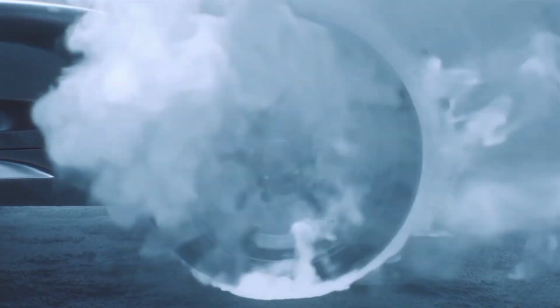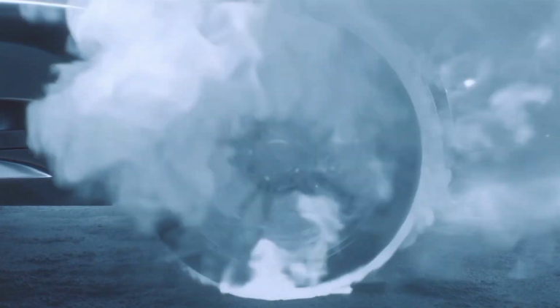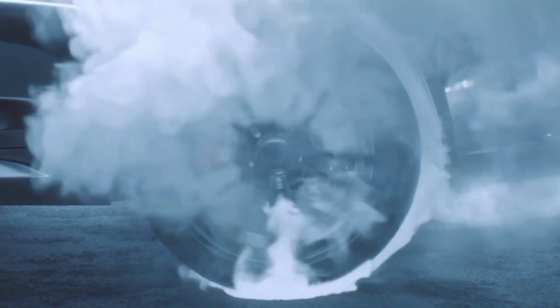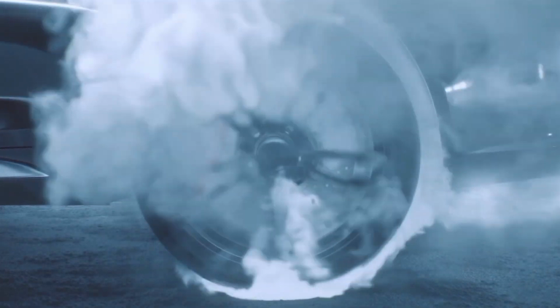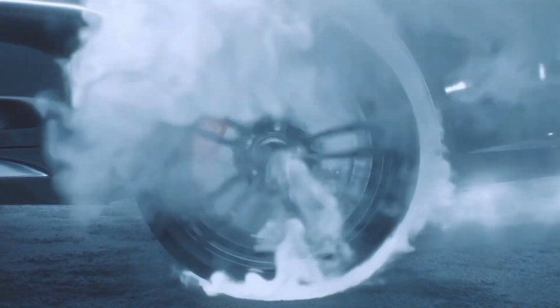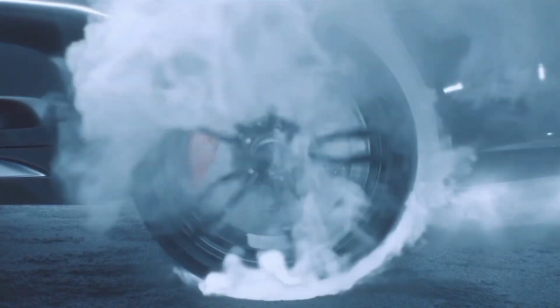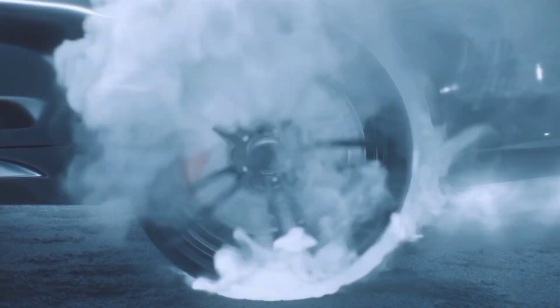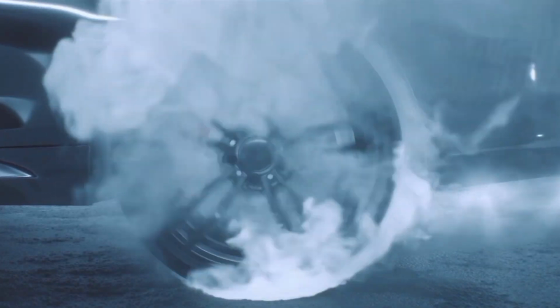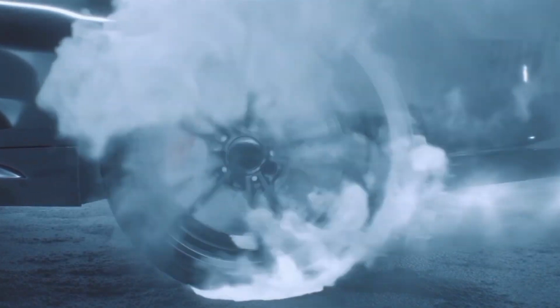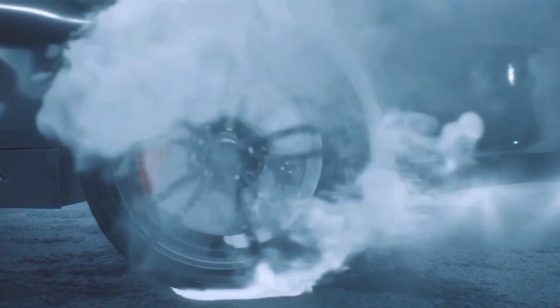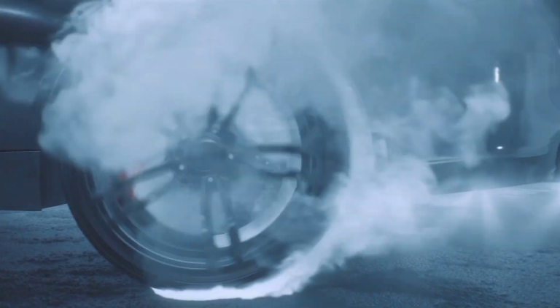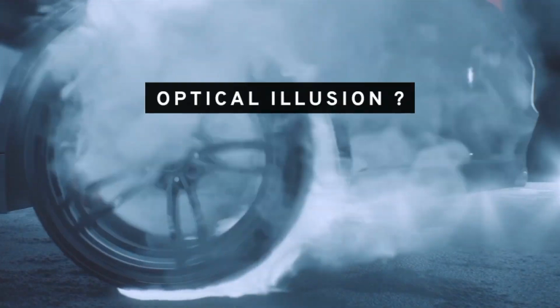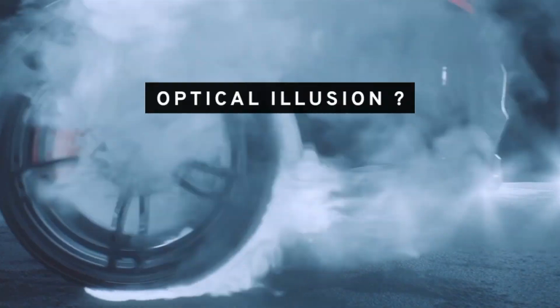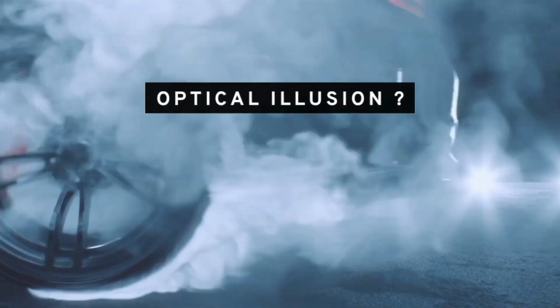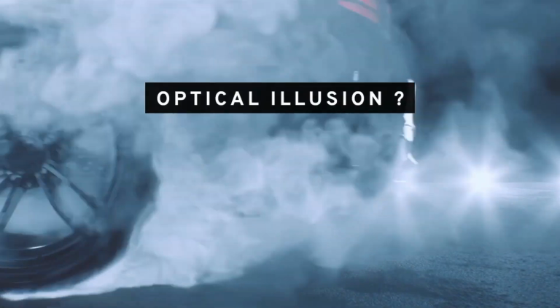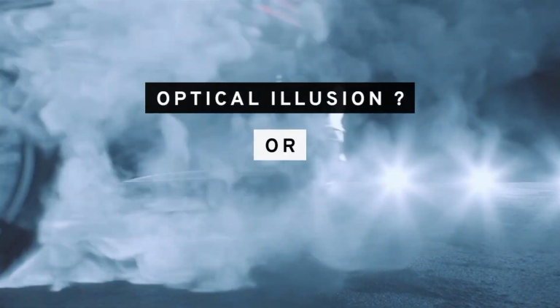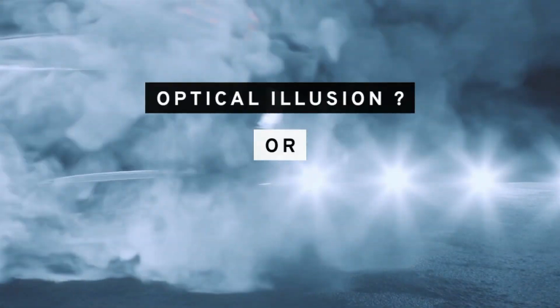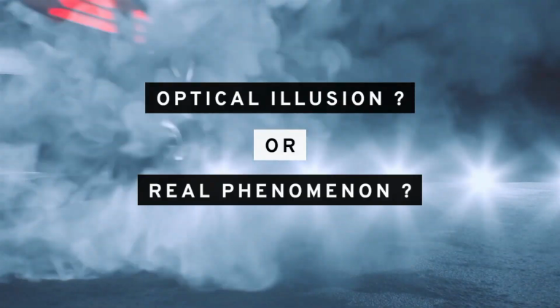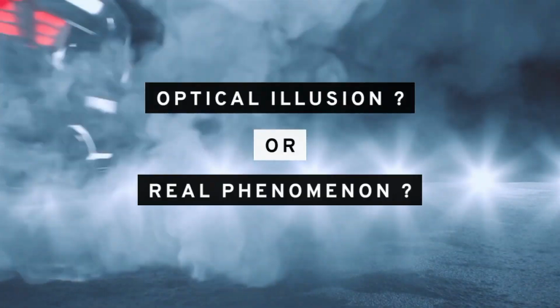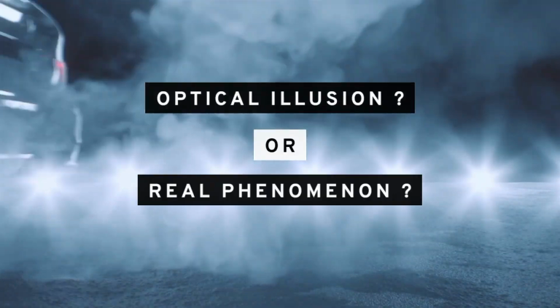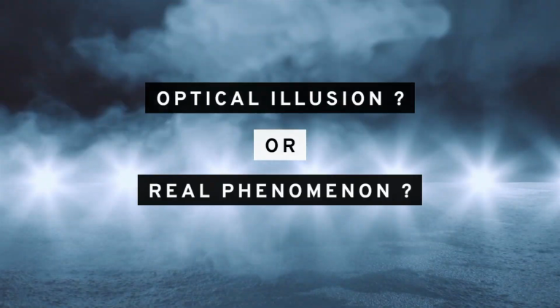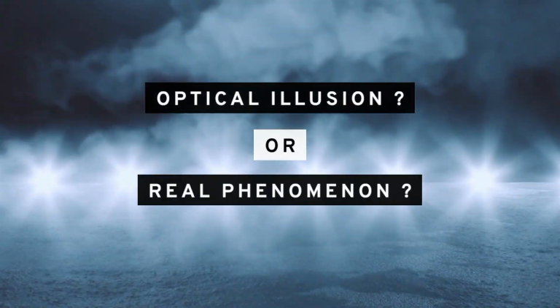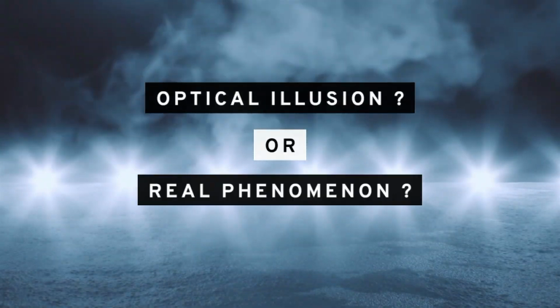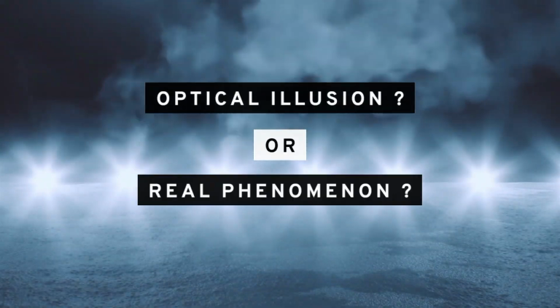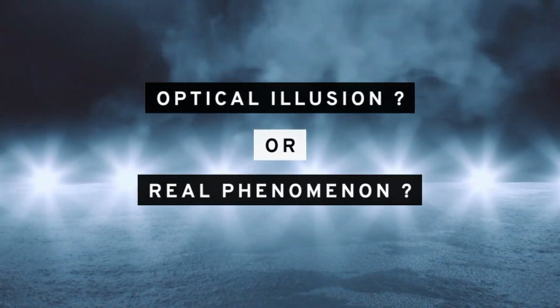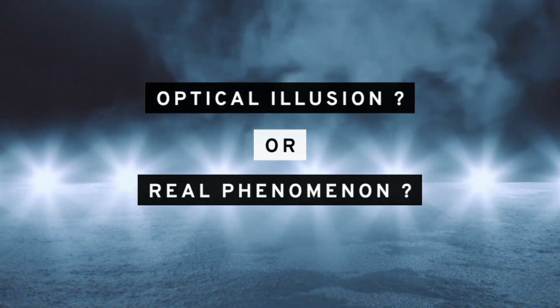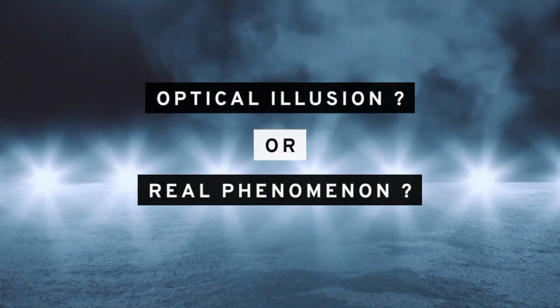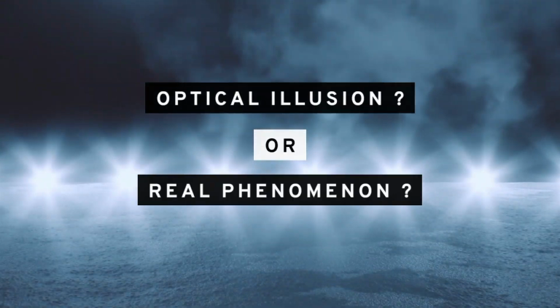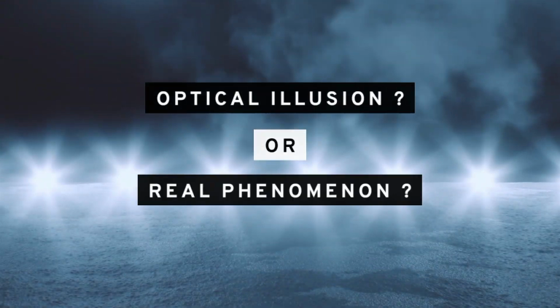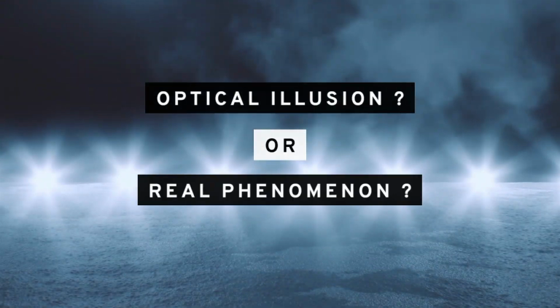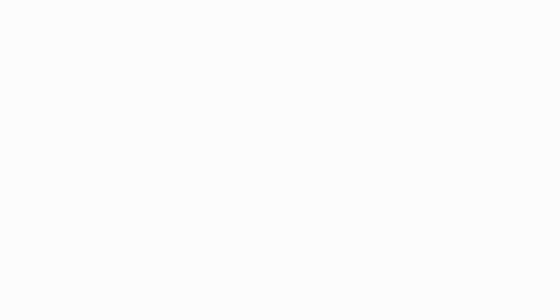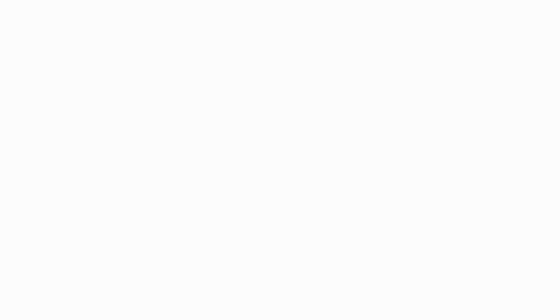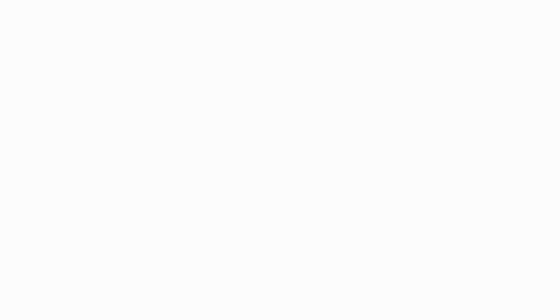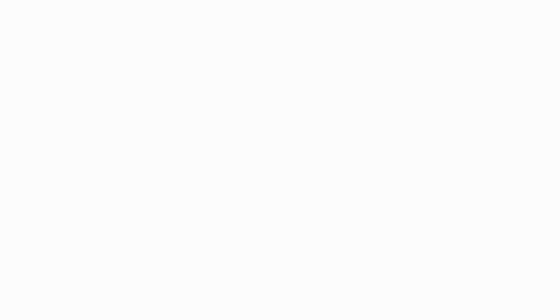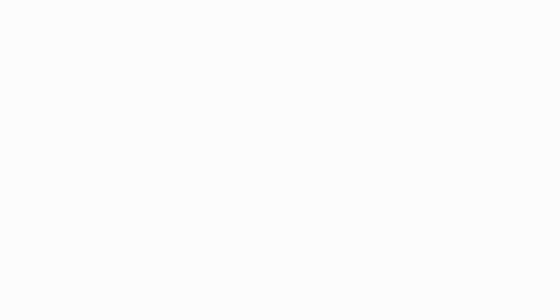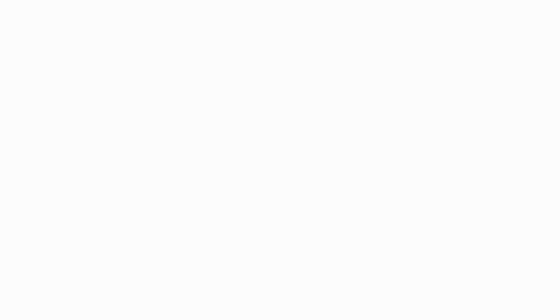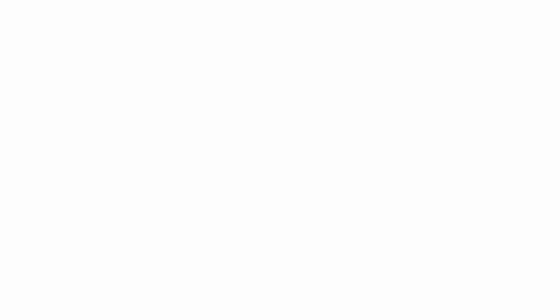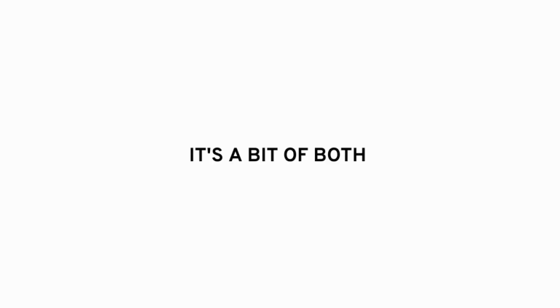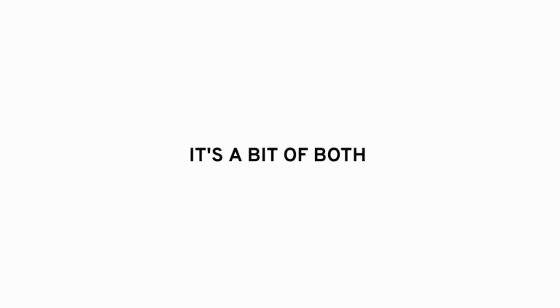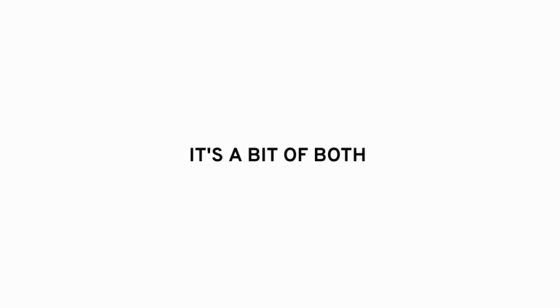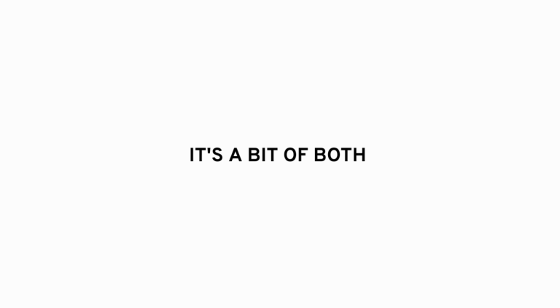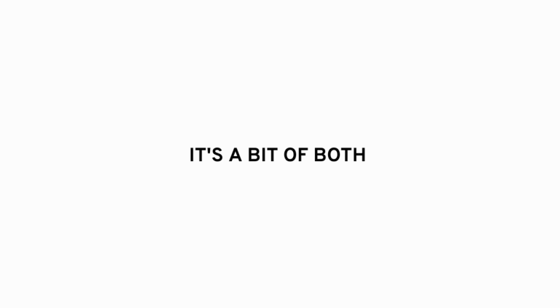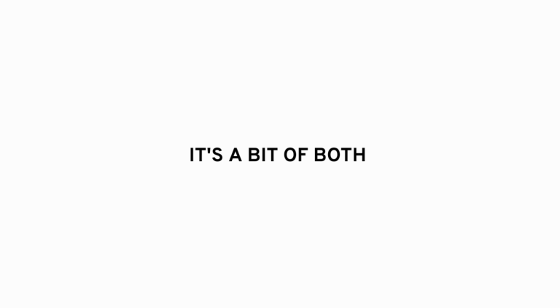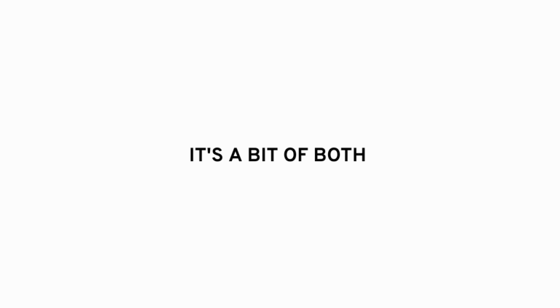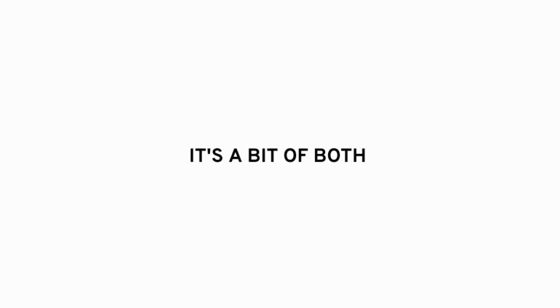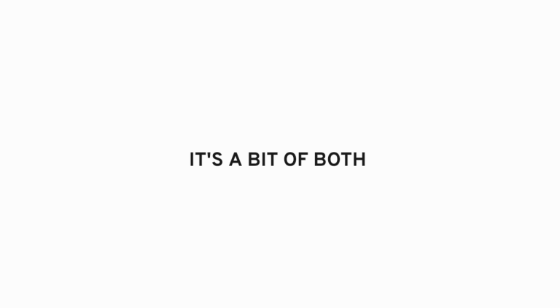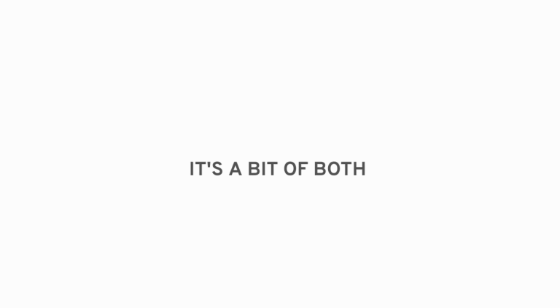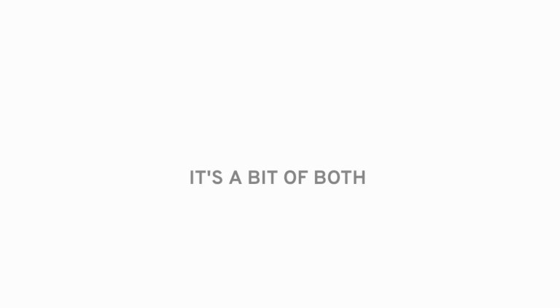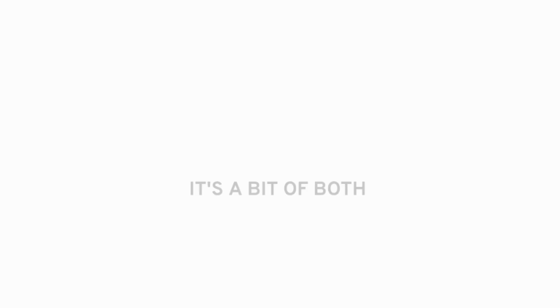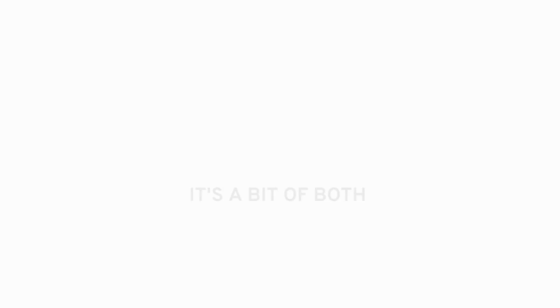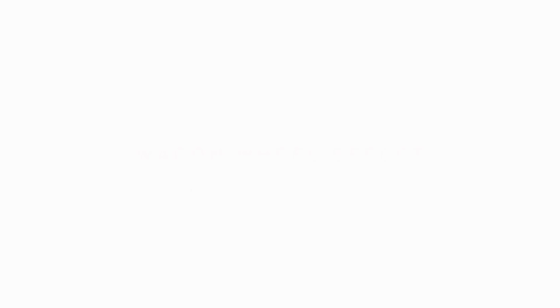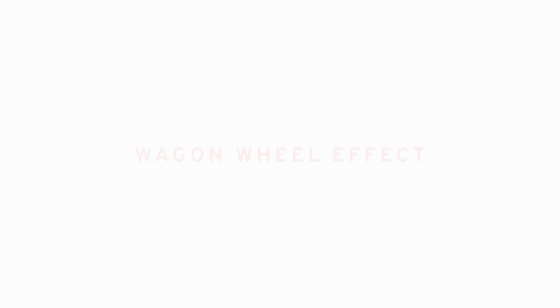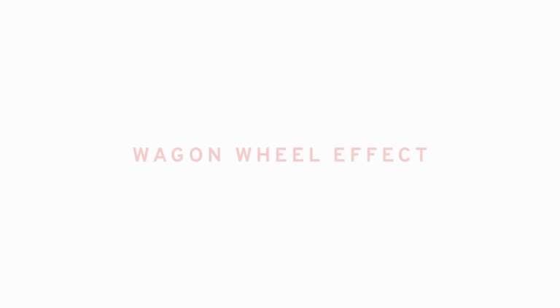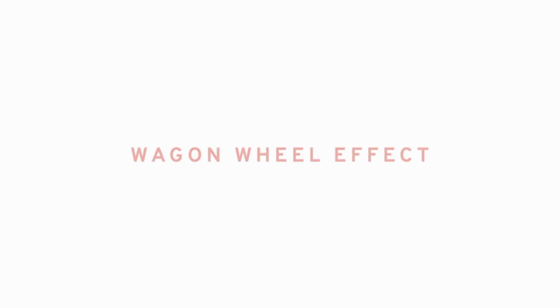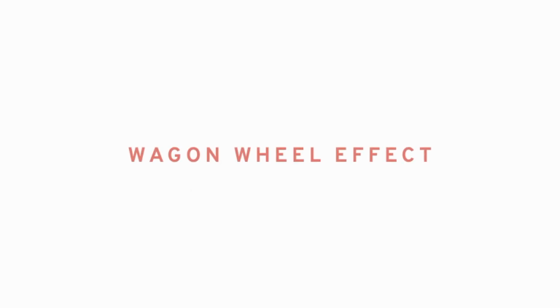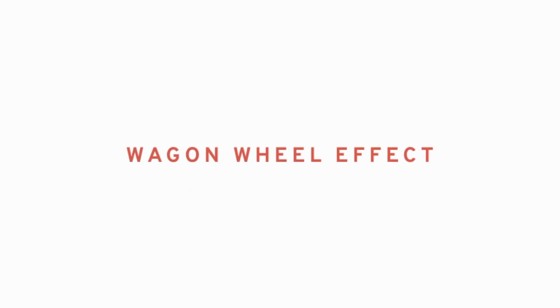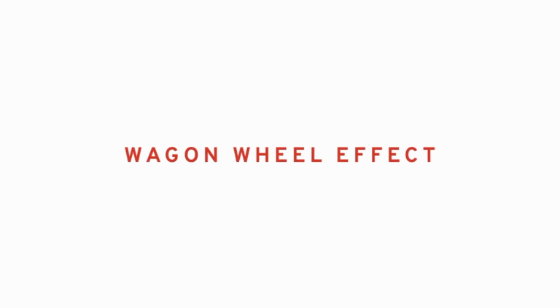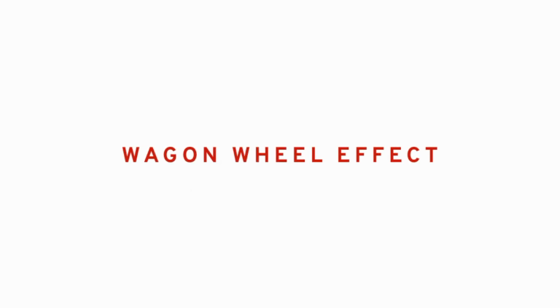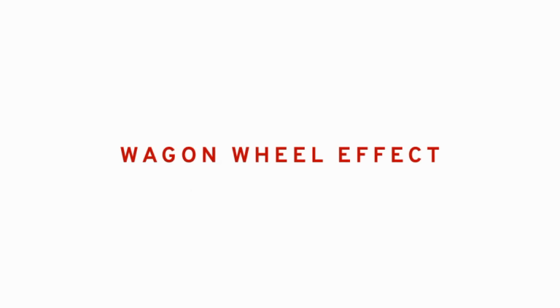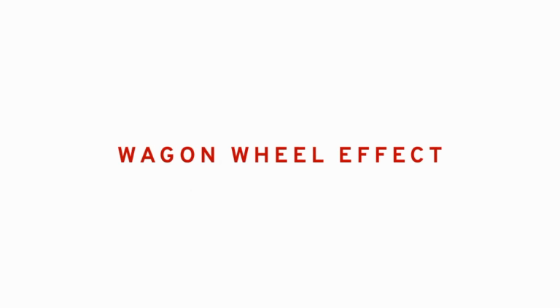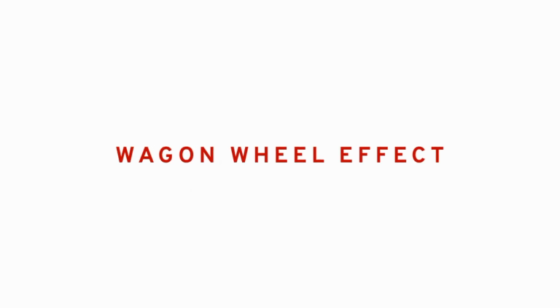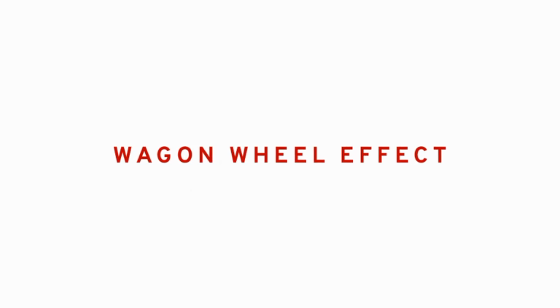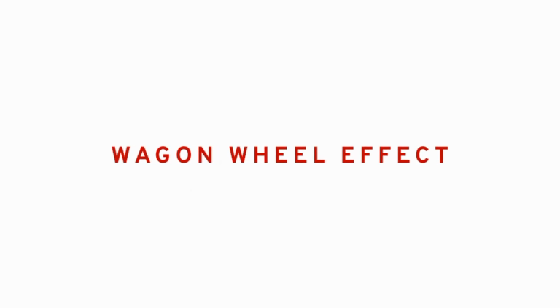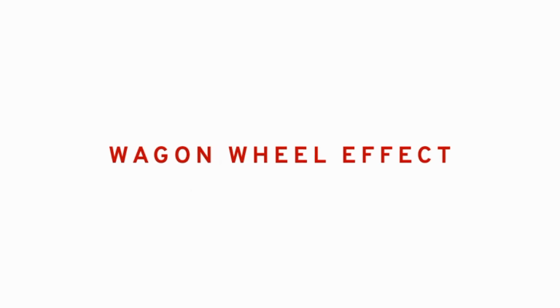So, is this an optical illusion or a real phenomenon? In fact, it's a bit of both, and is known as the wagon wheel effect.